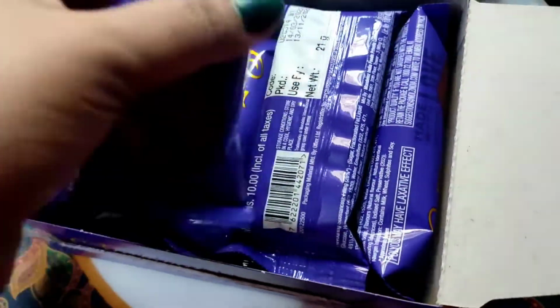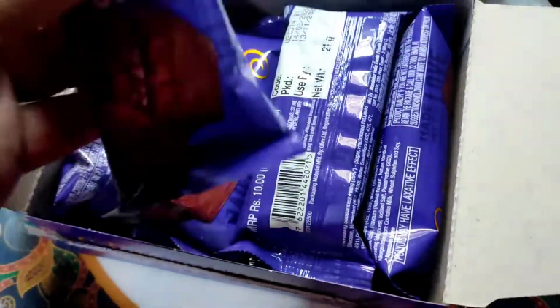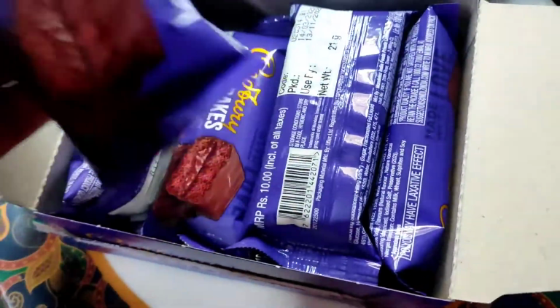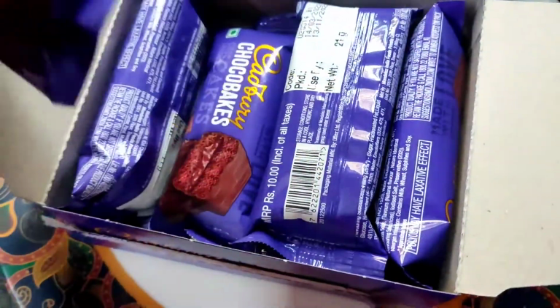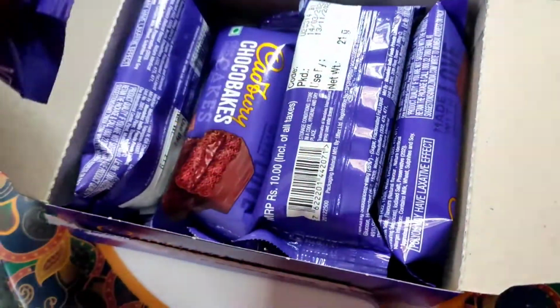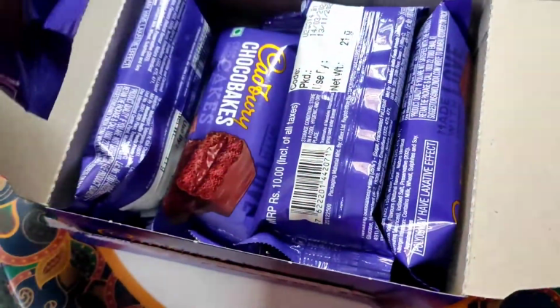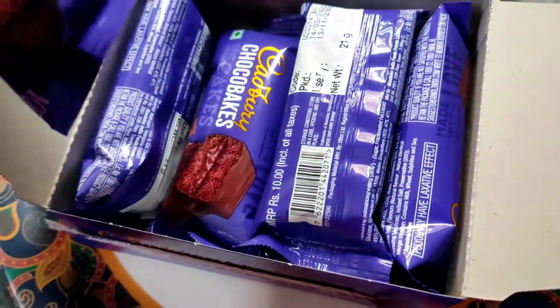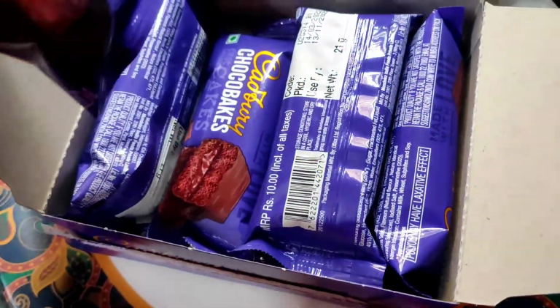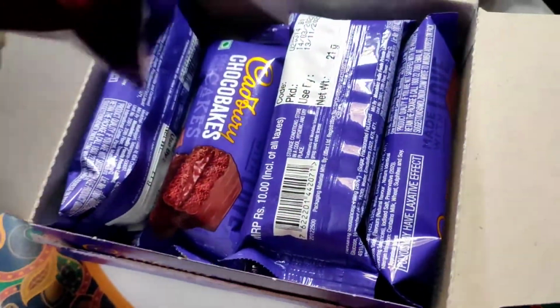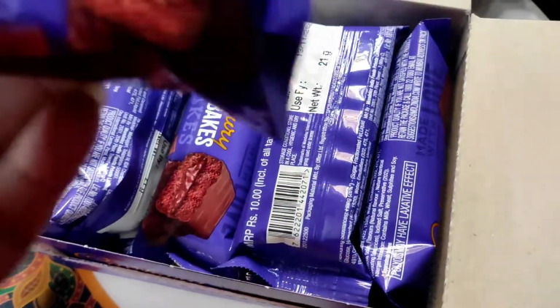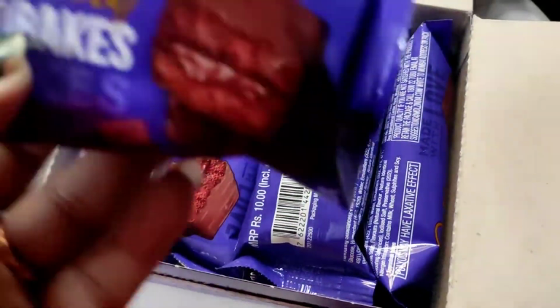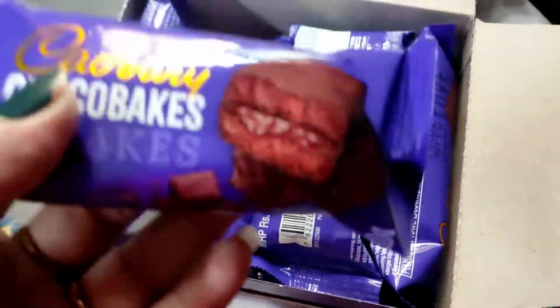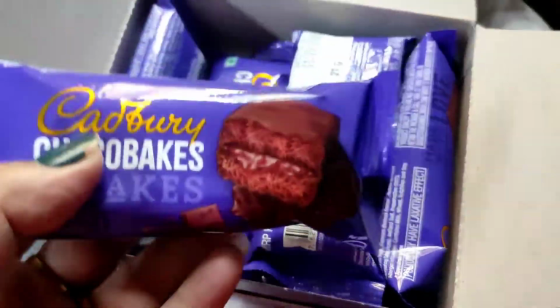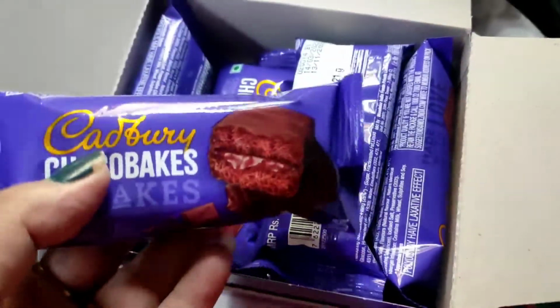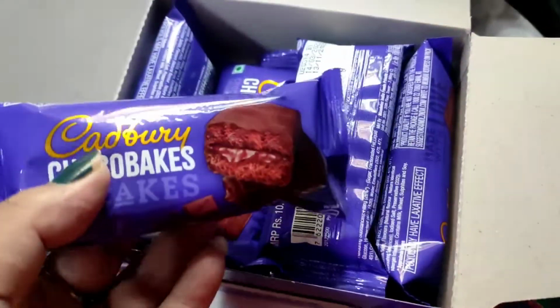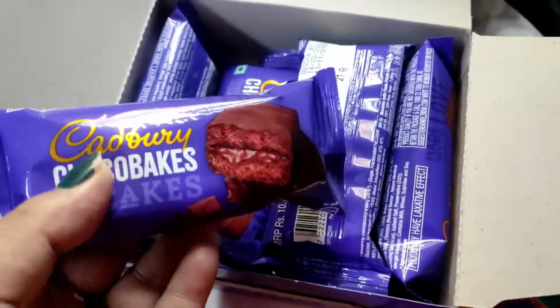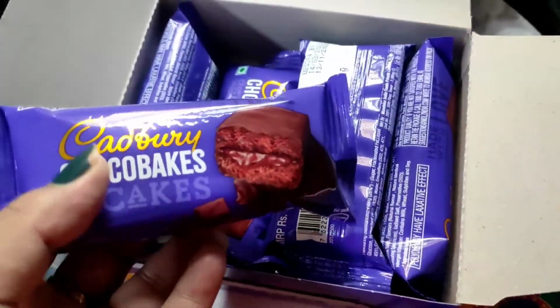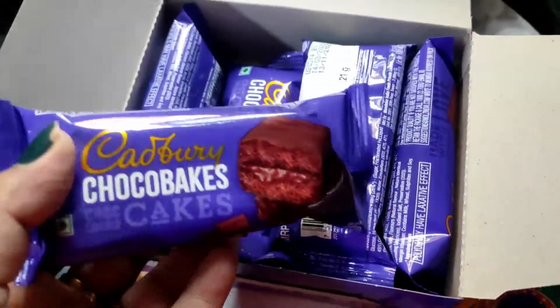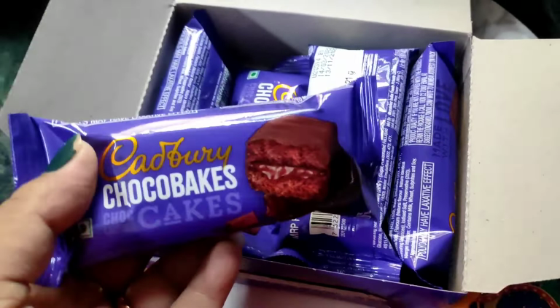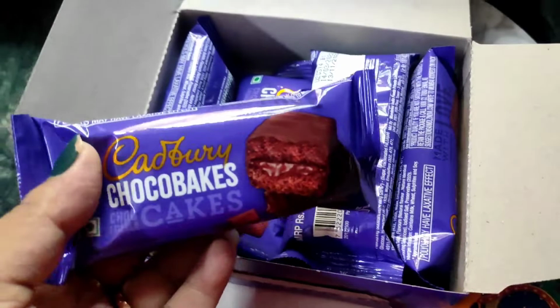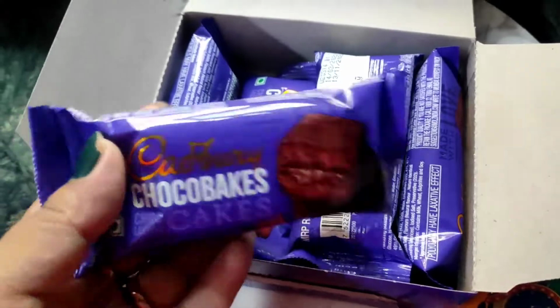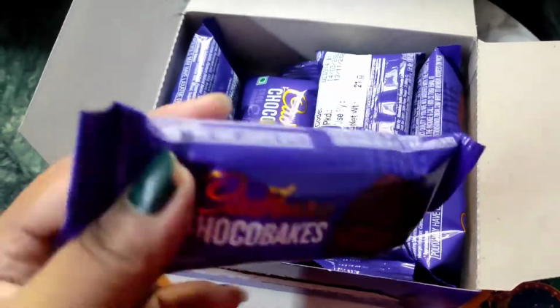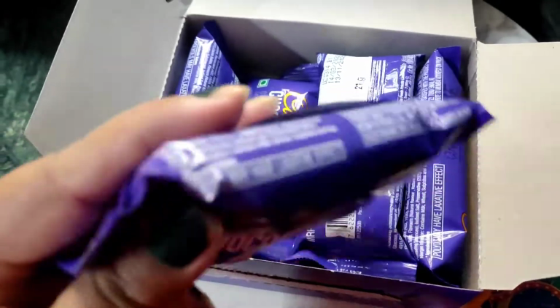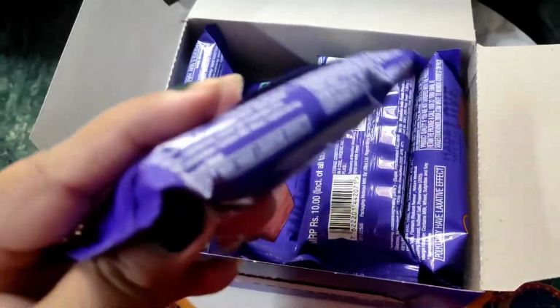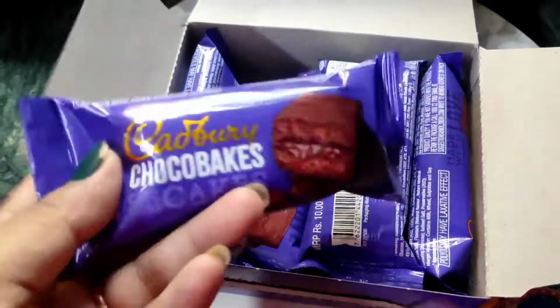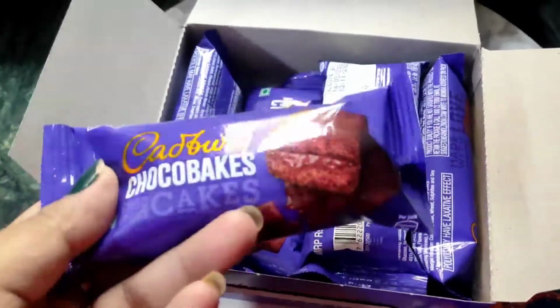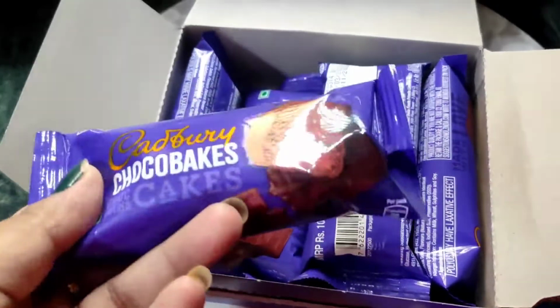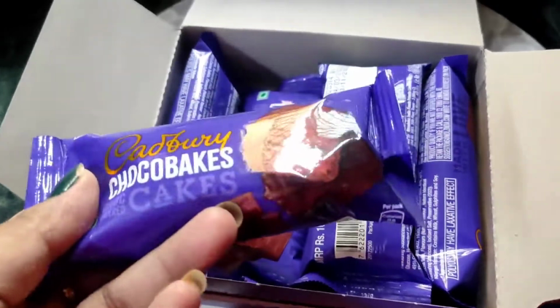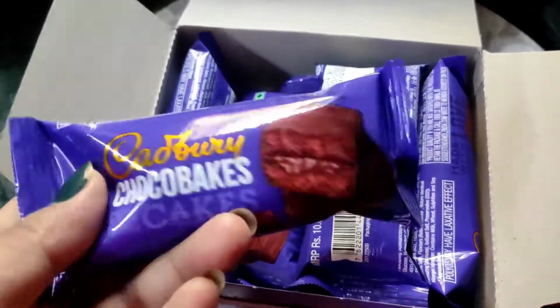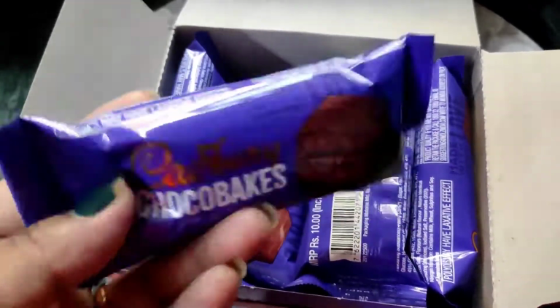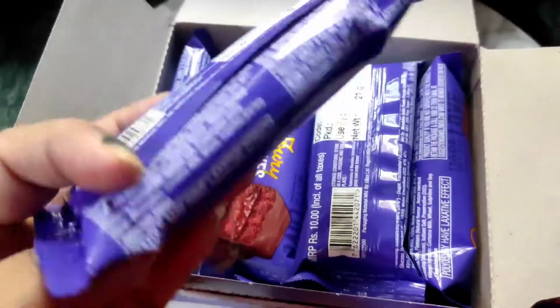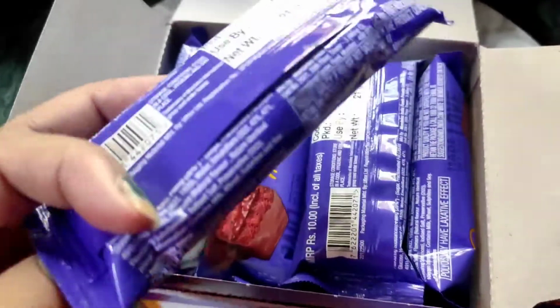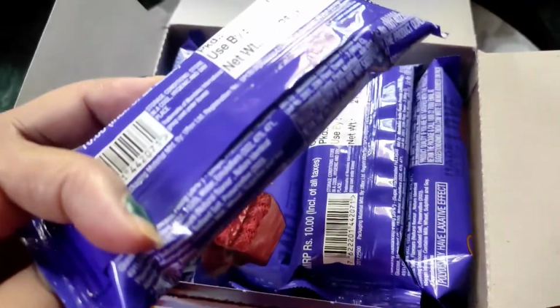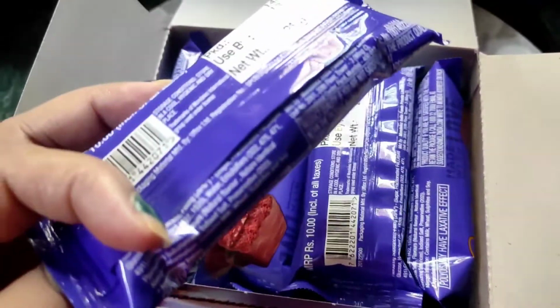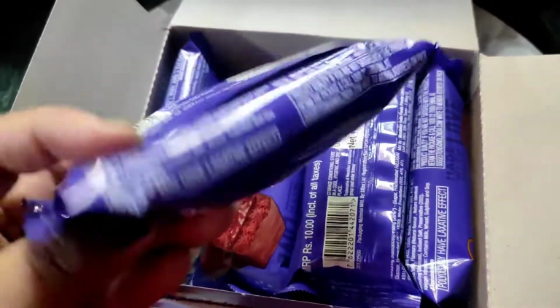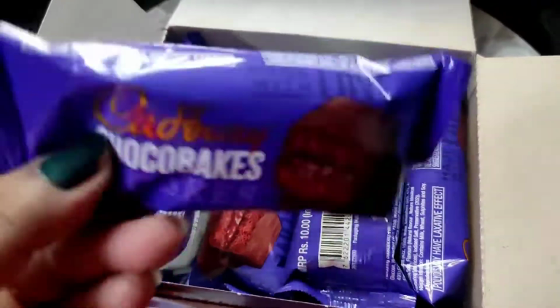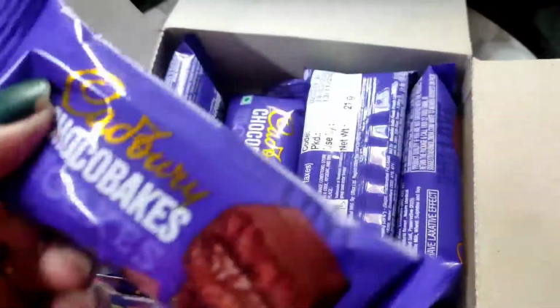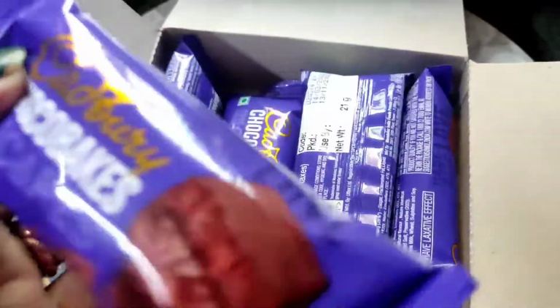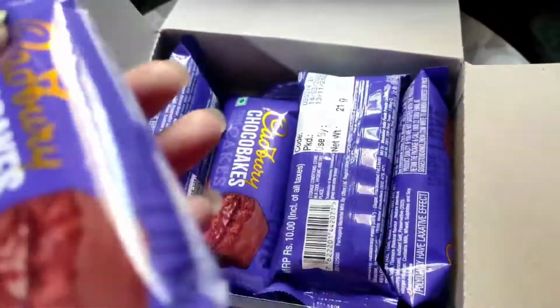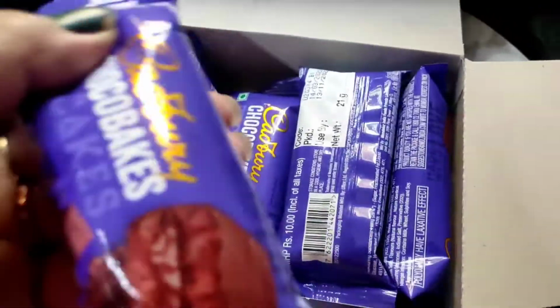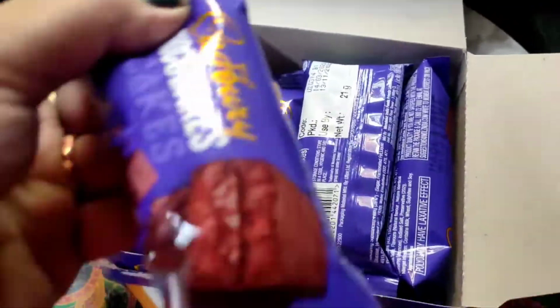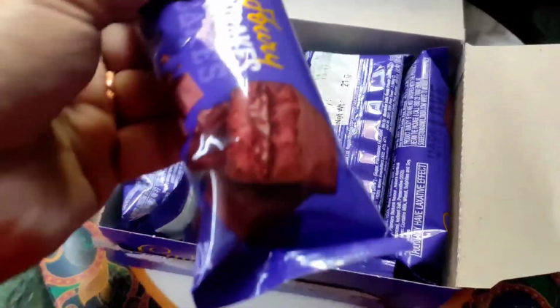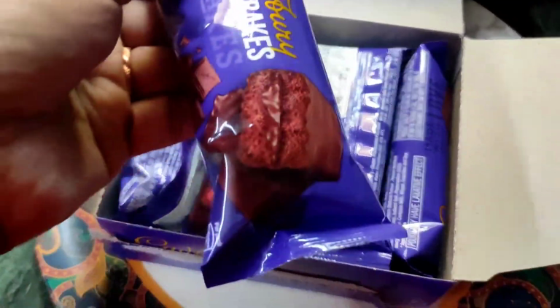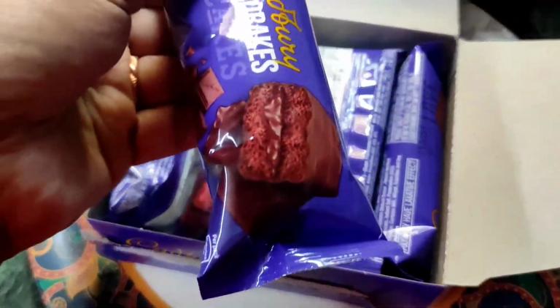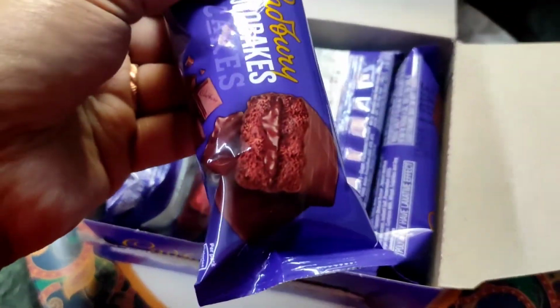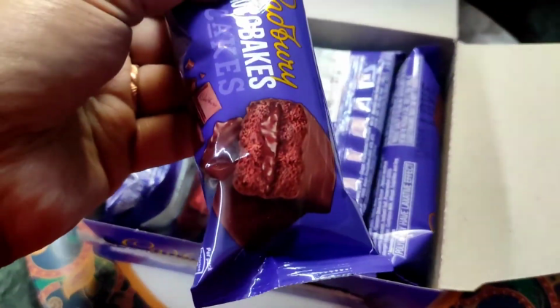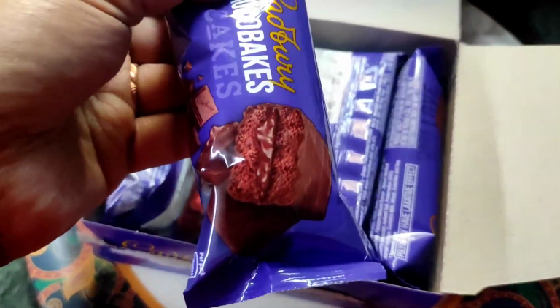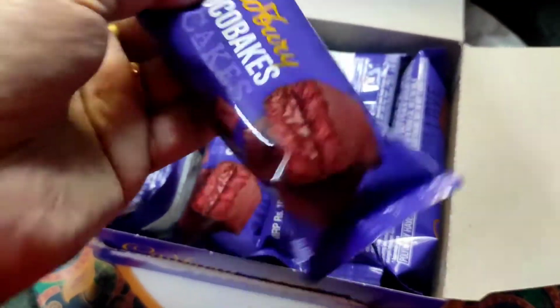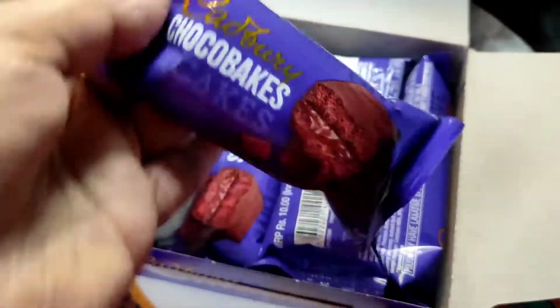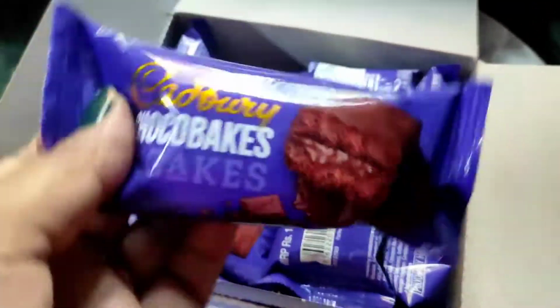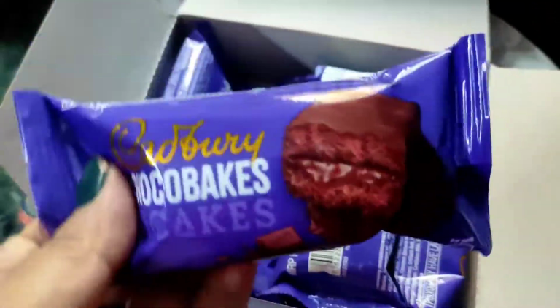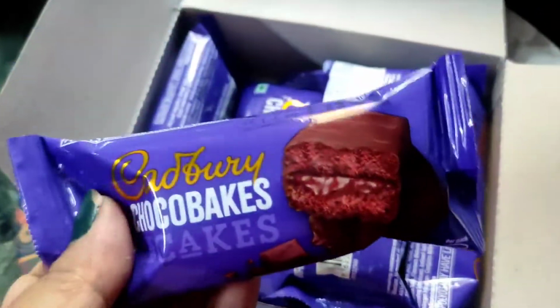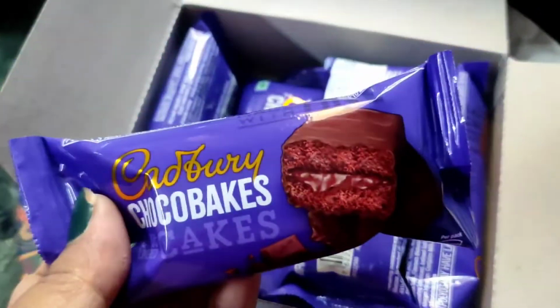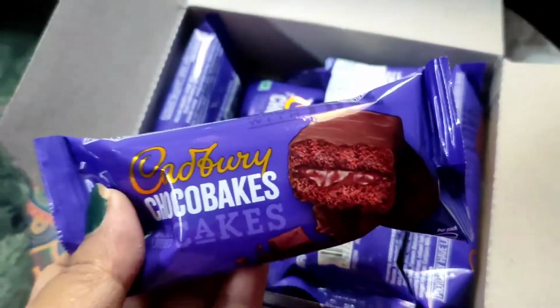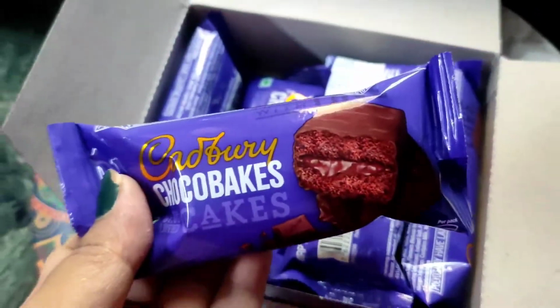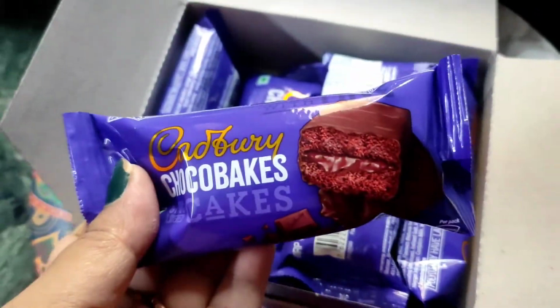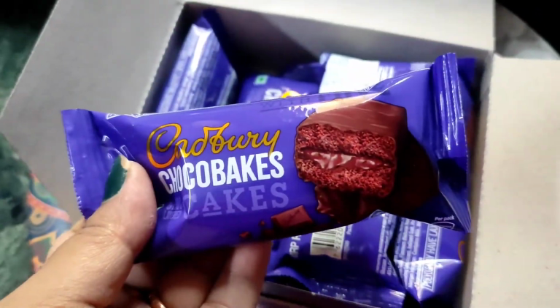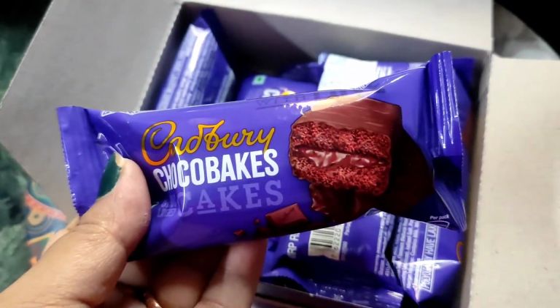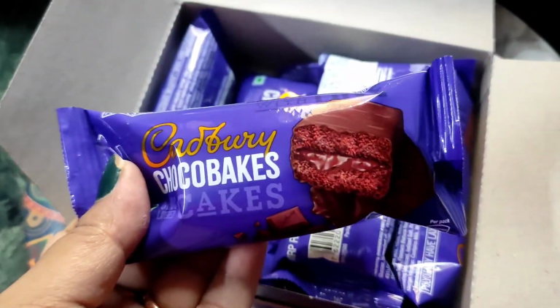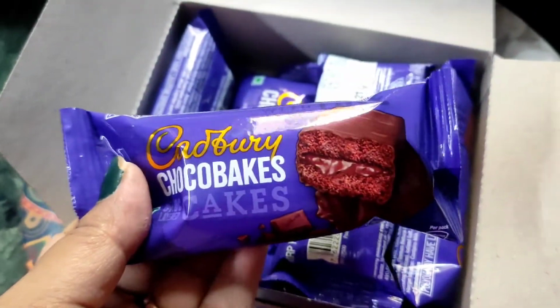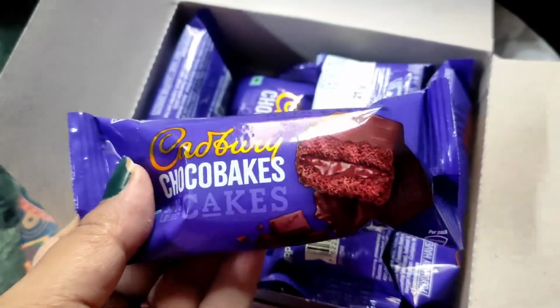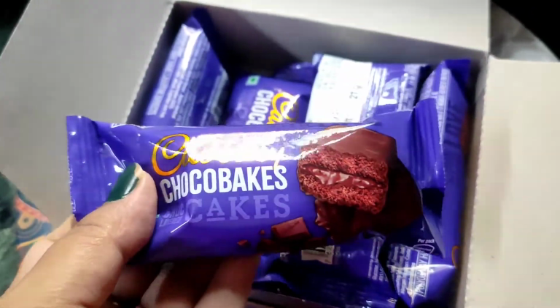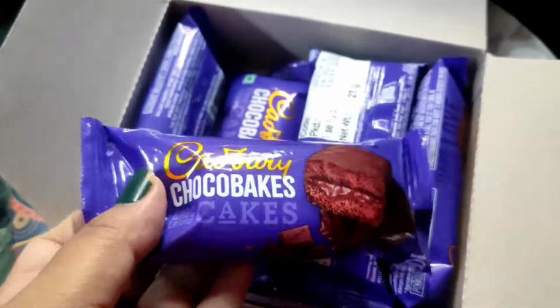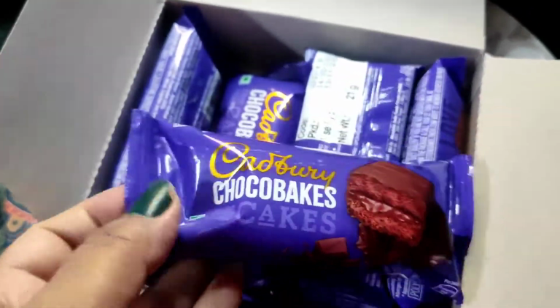Wow, it has individual packets — all of them are different. Let's try and see how it is eating.